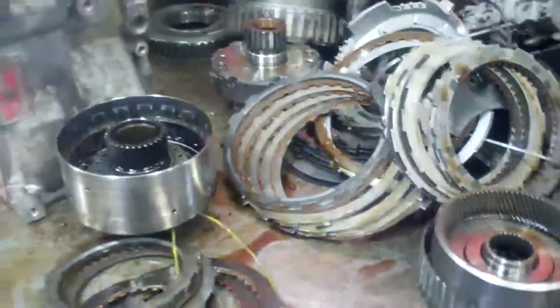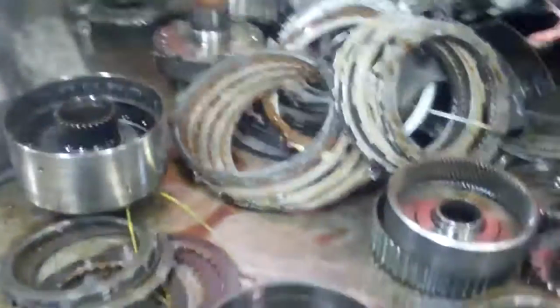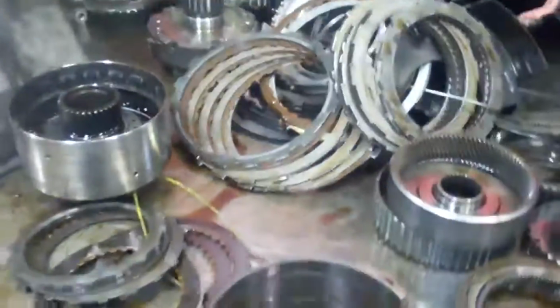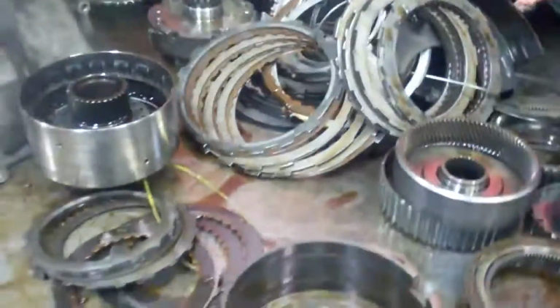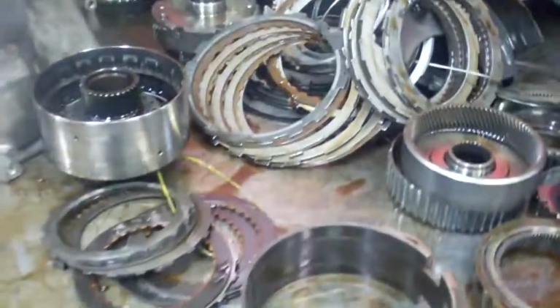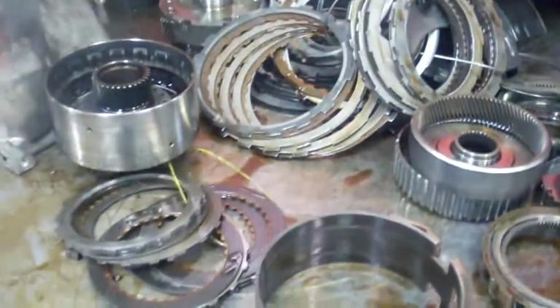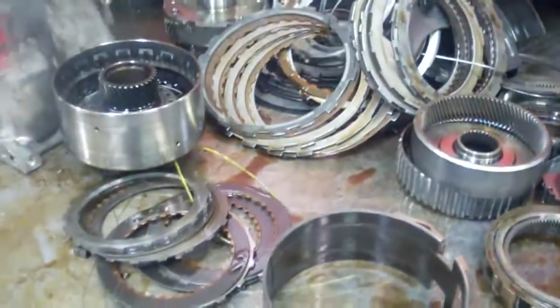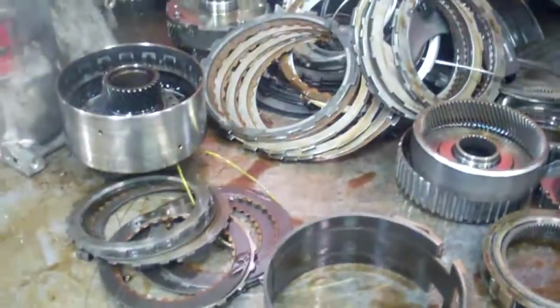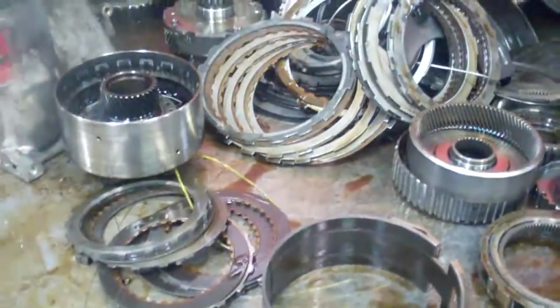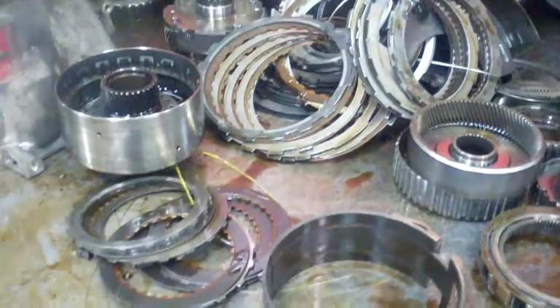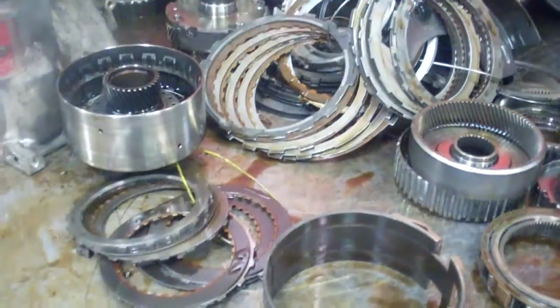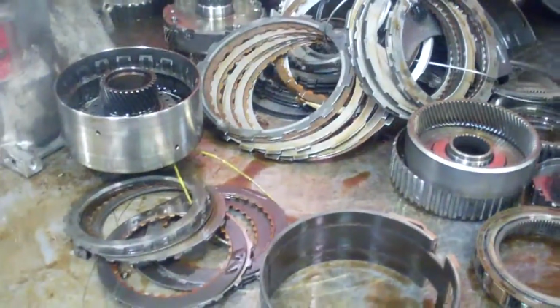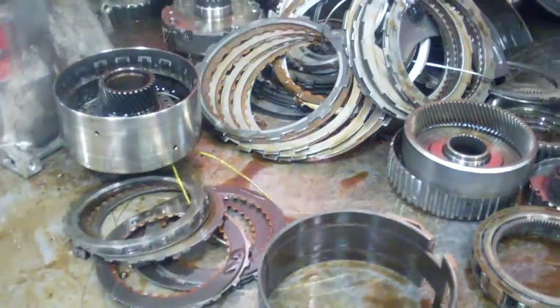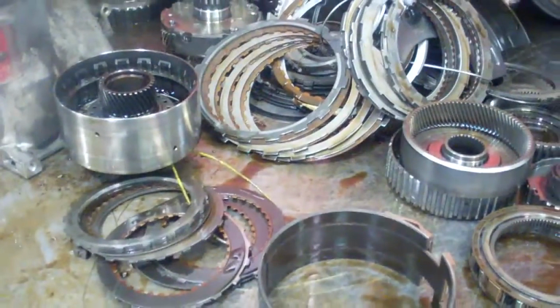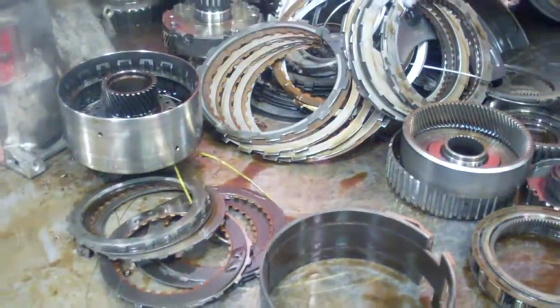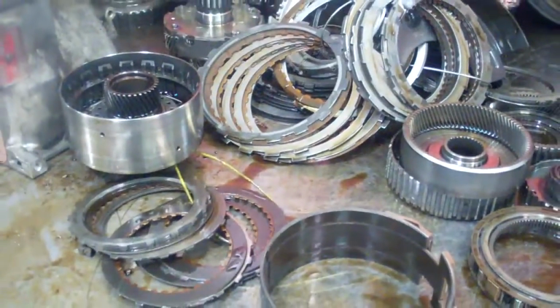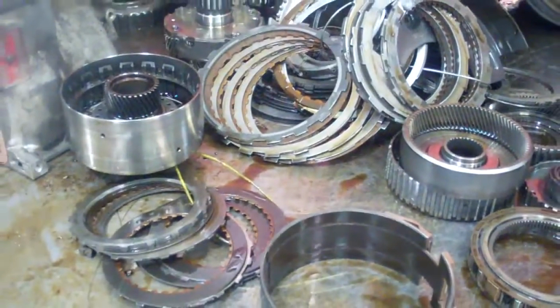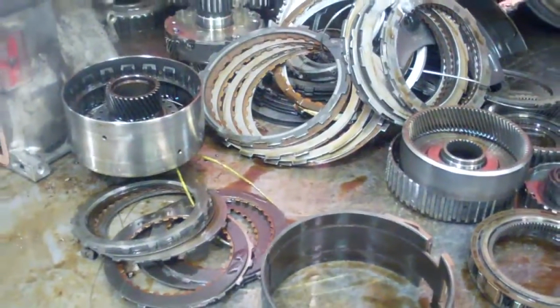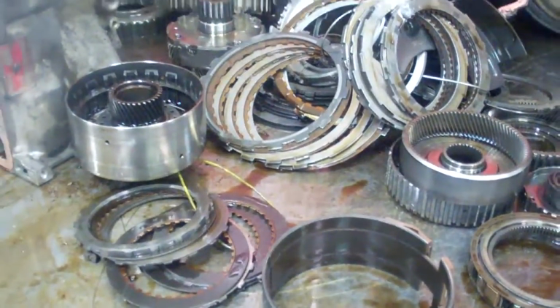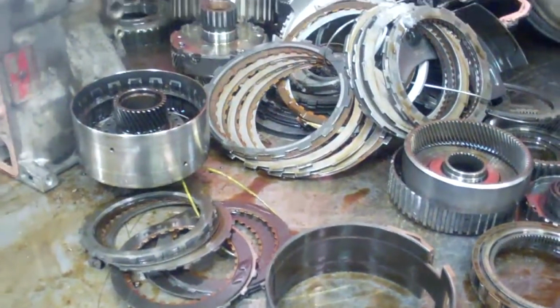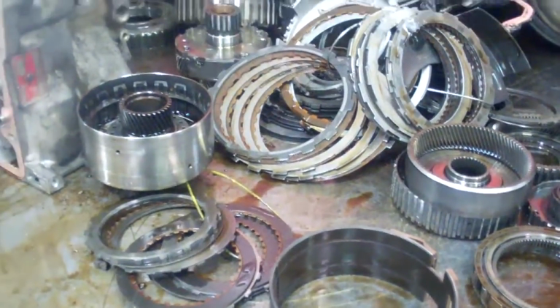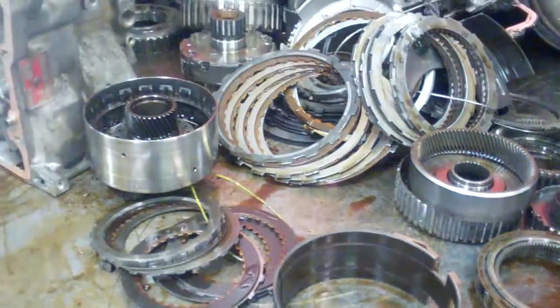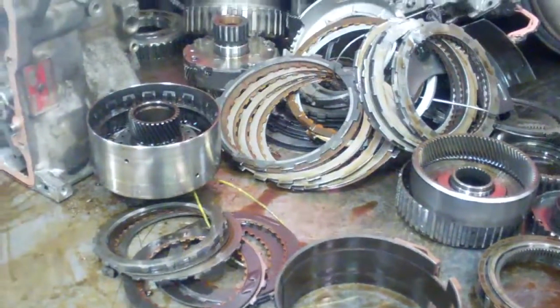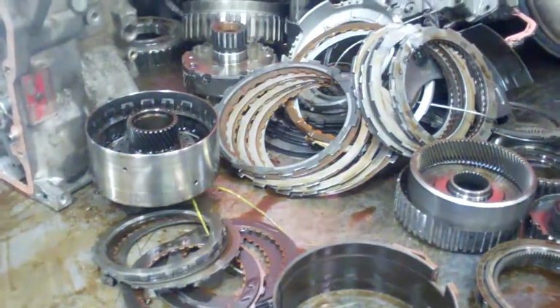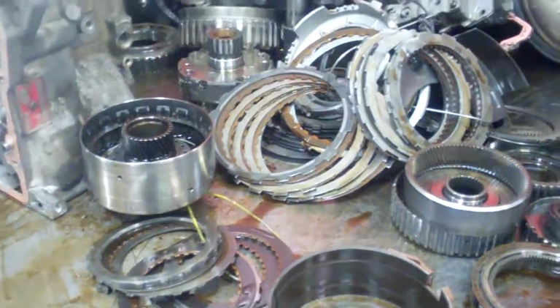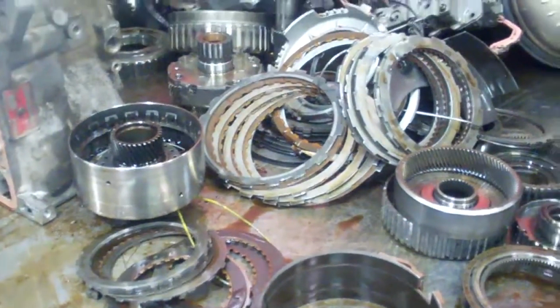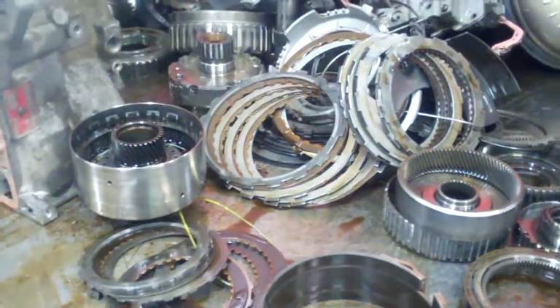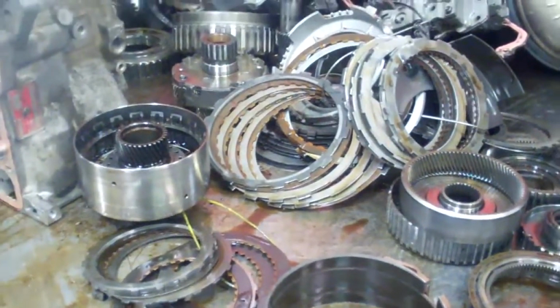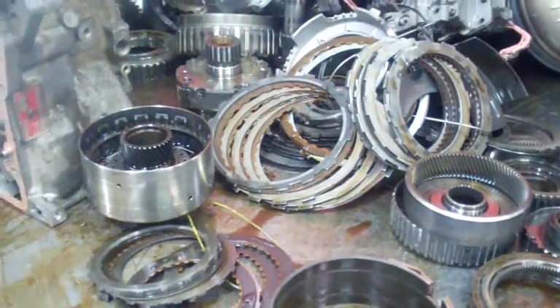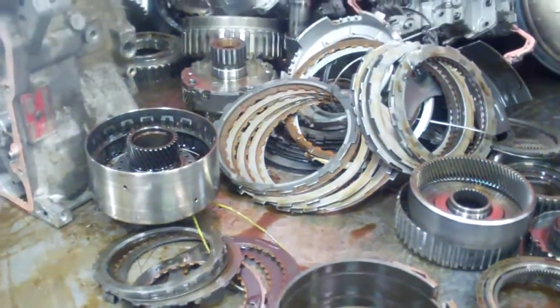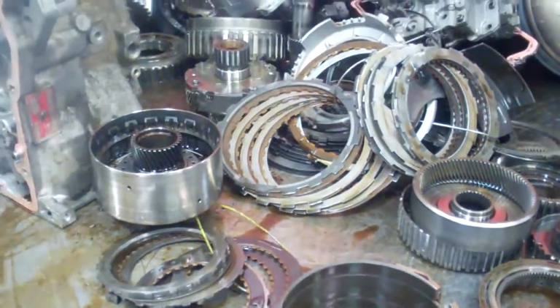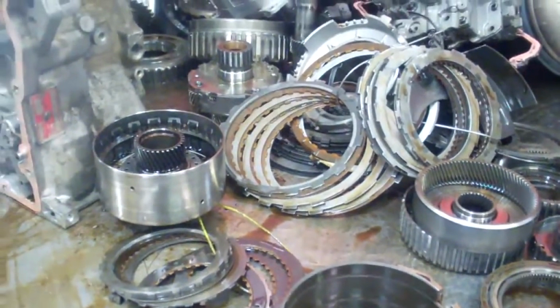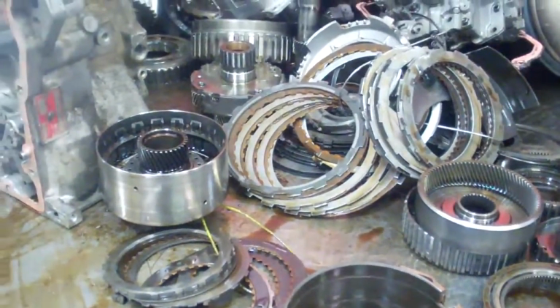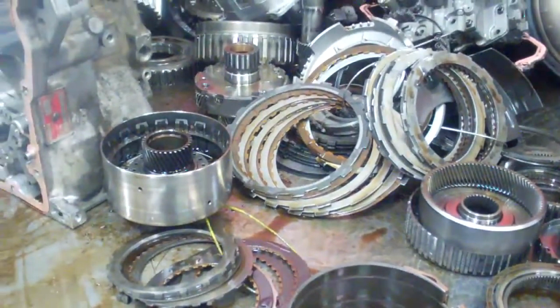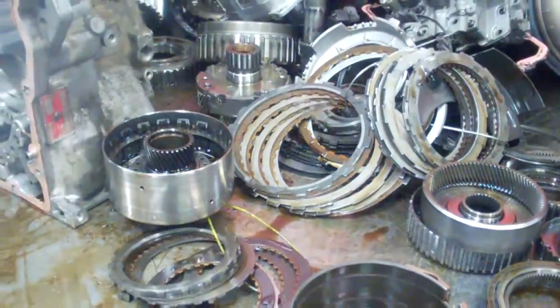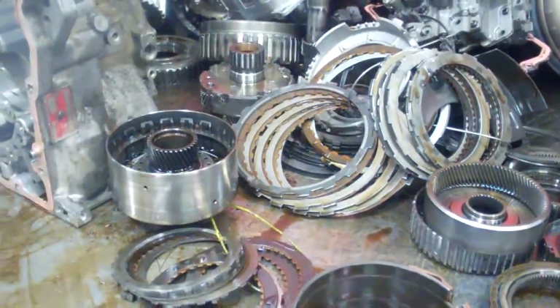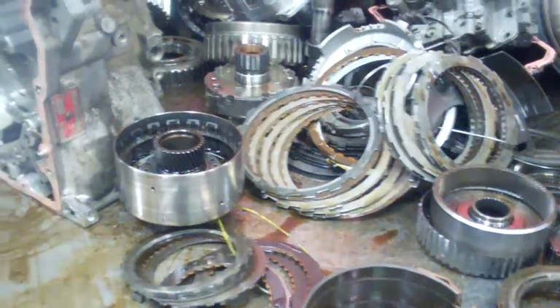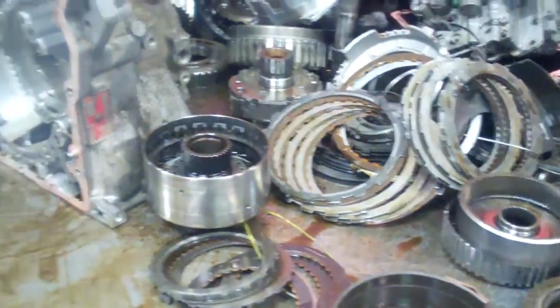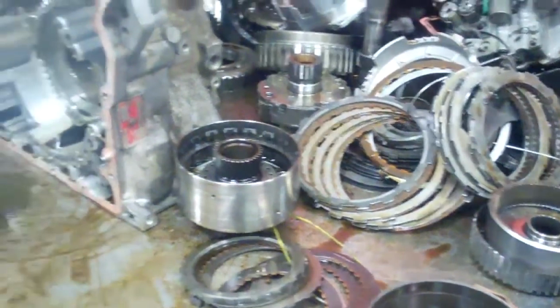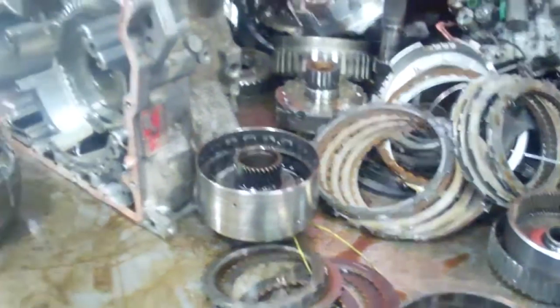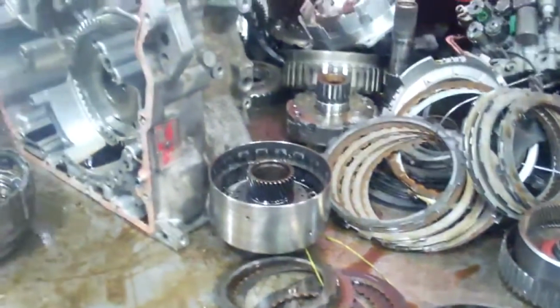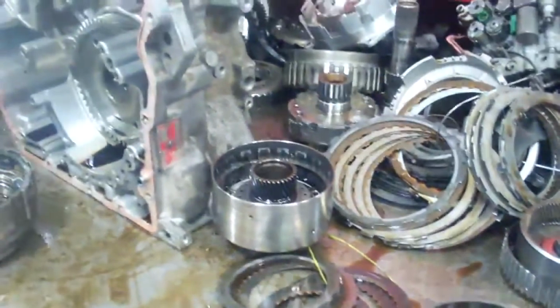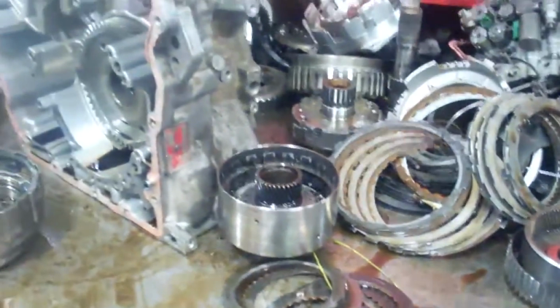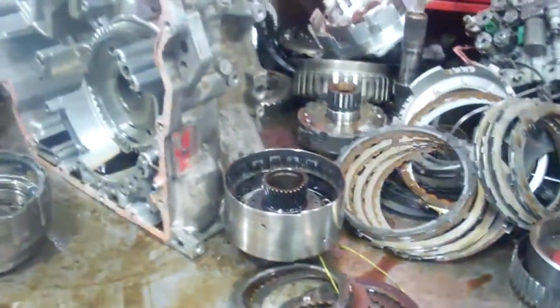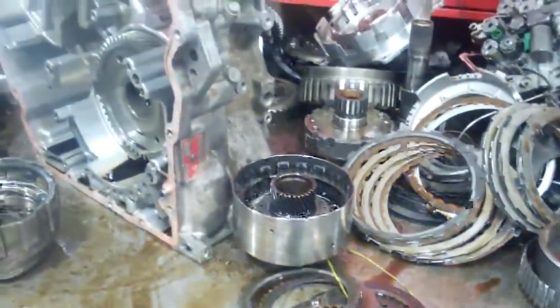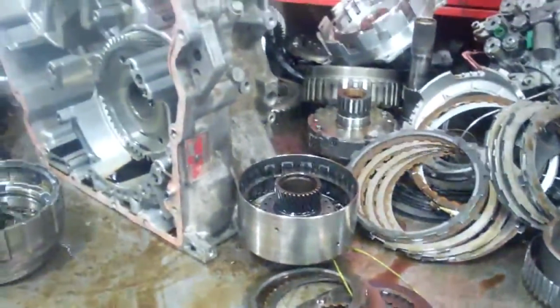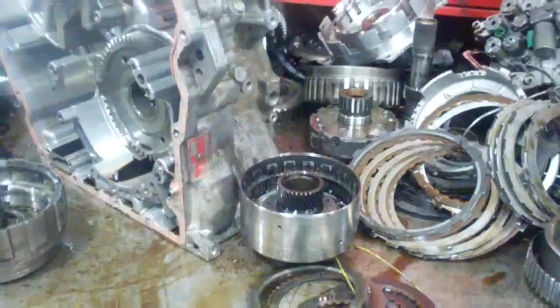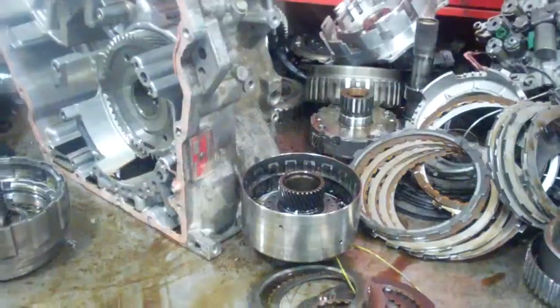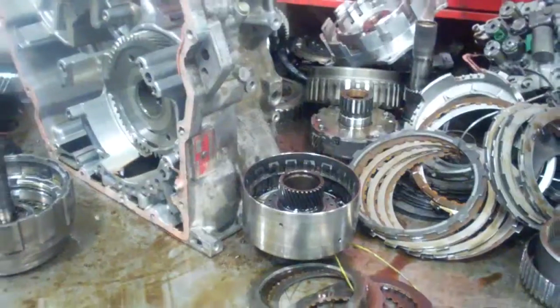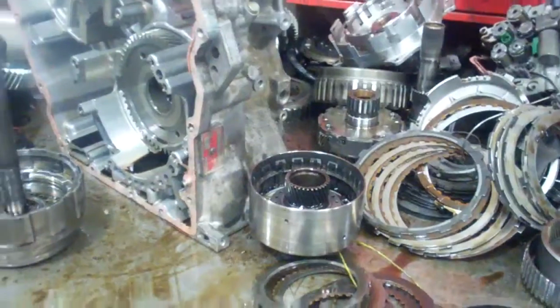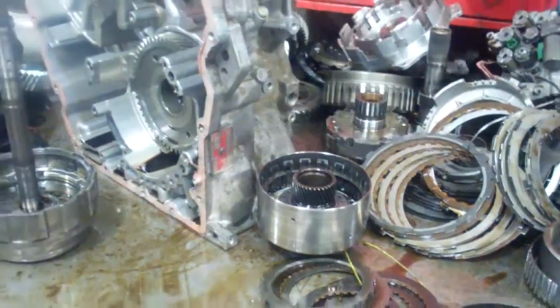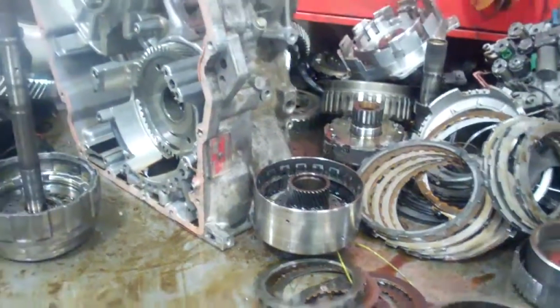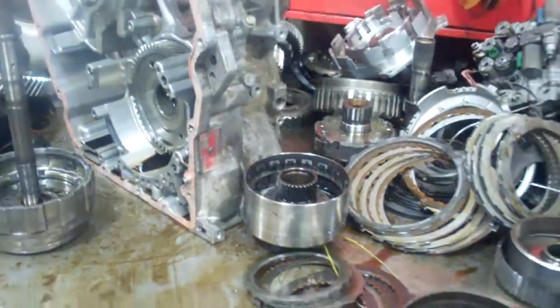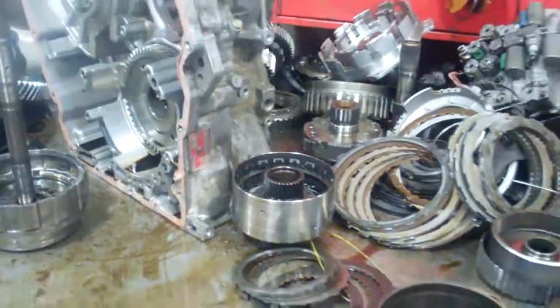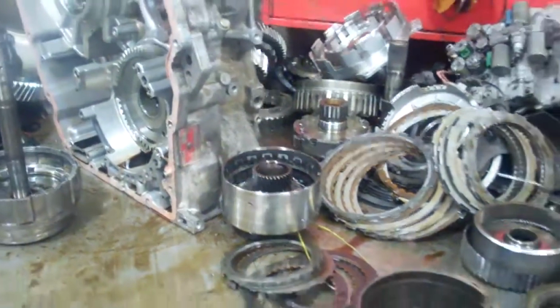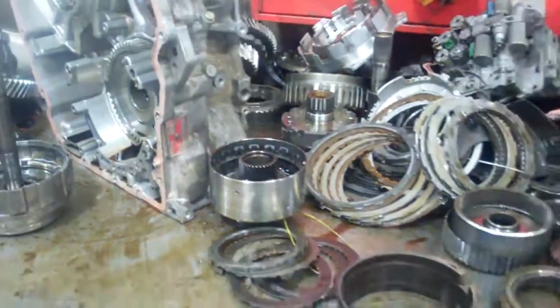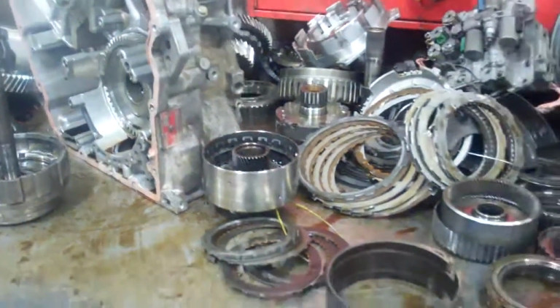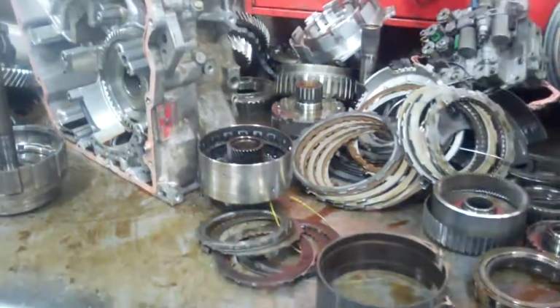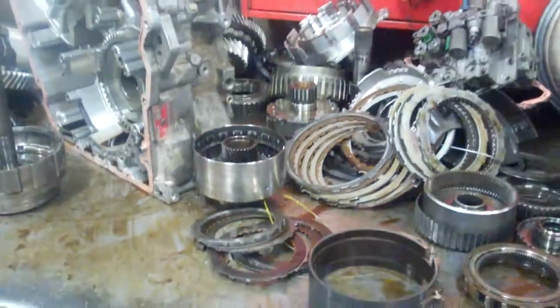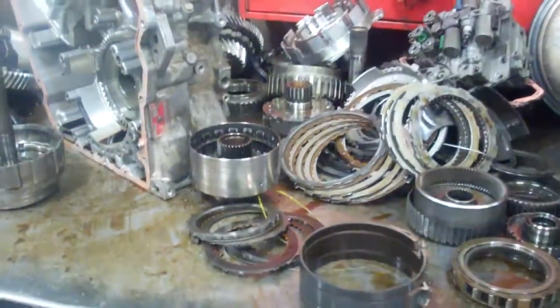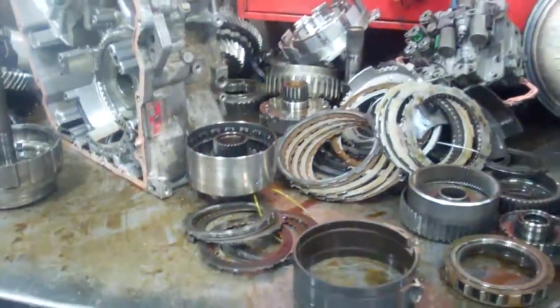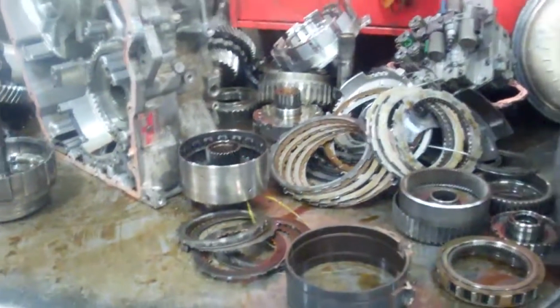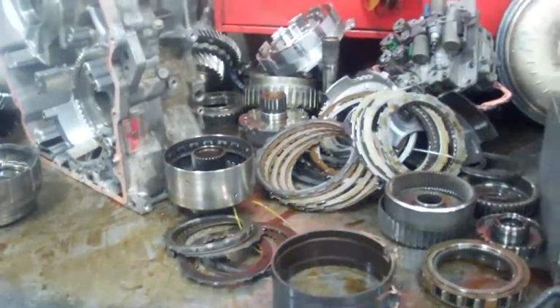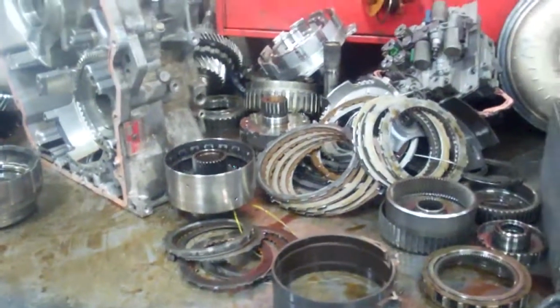We're going to completely rebuild this transmission and replace the torque converter. It comes with a five-year, 100,000-mile warranty.